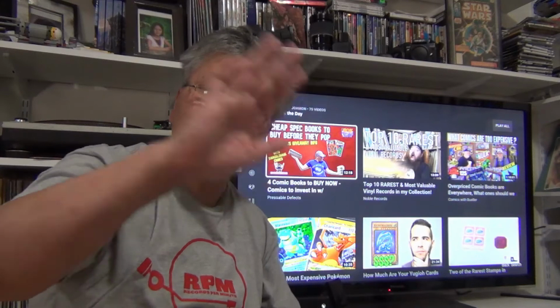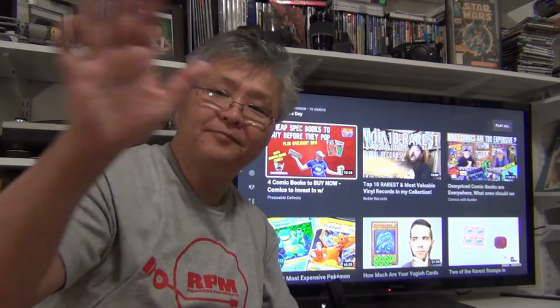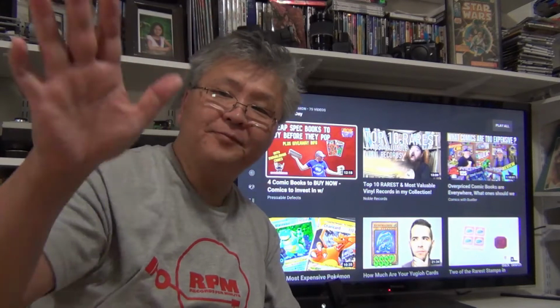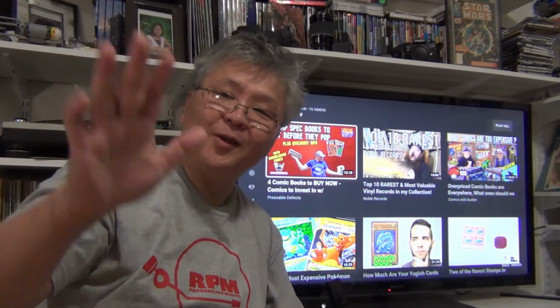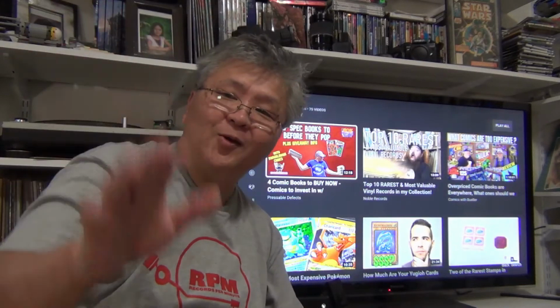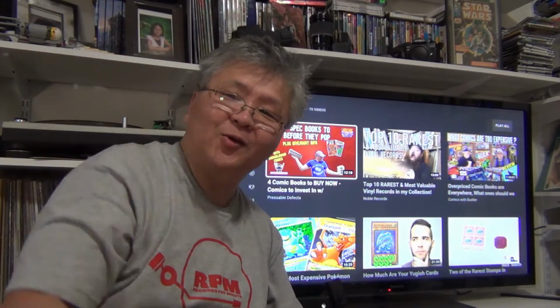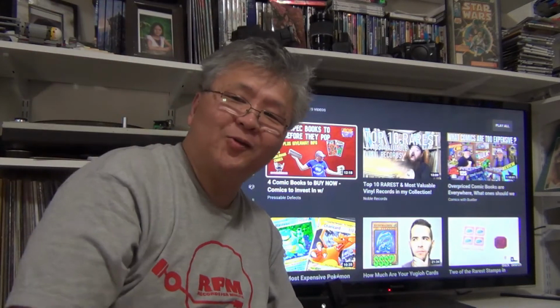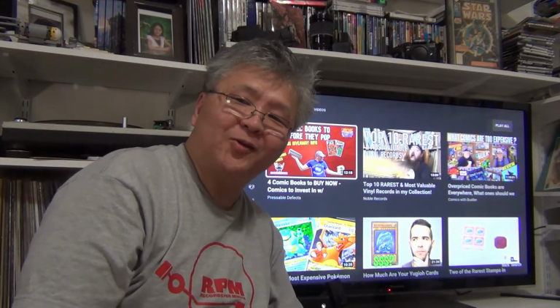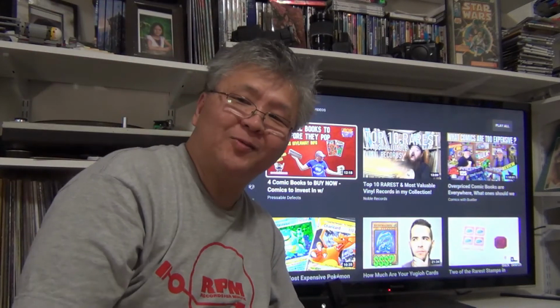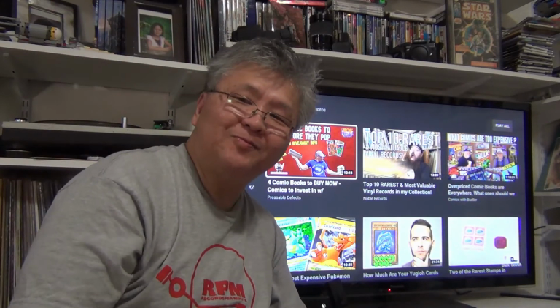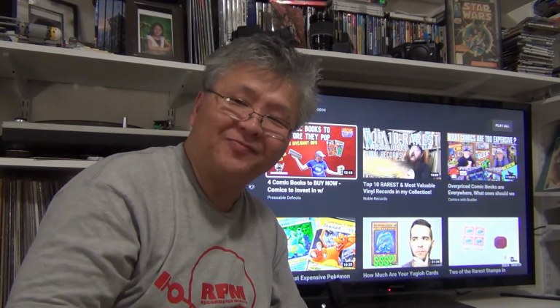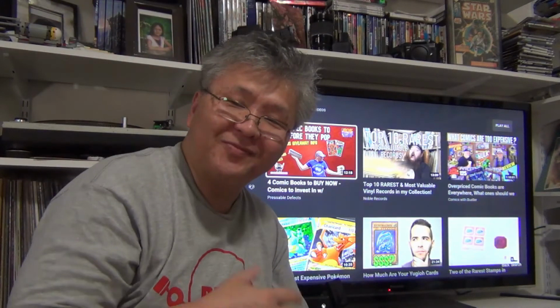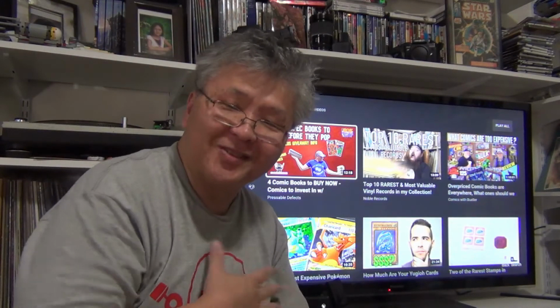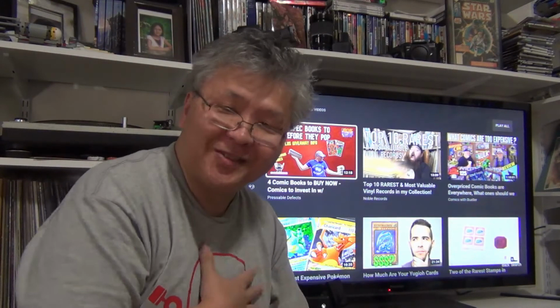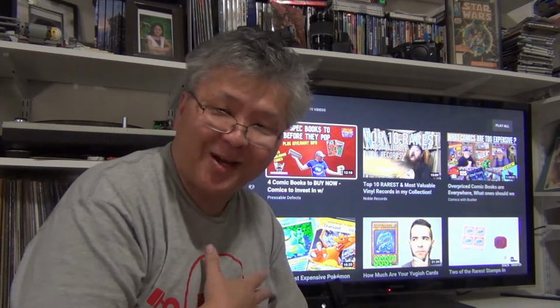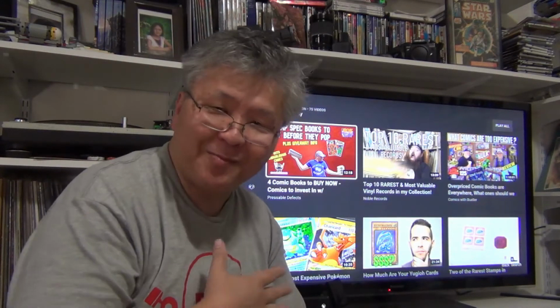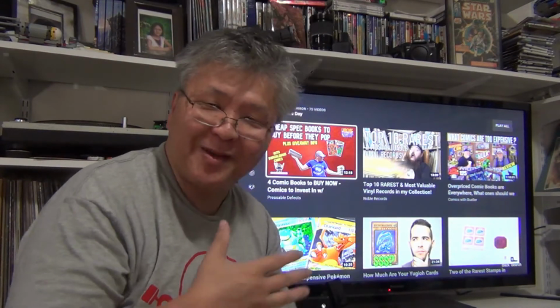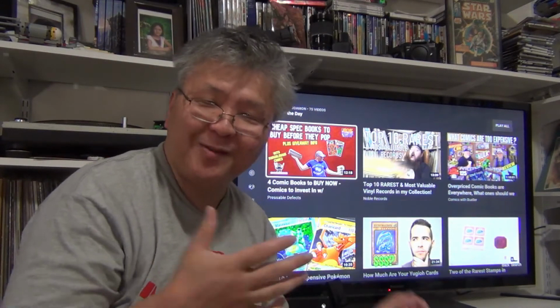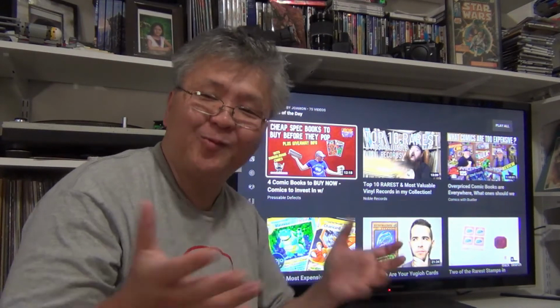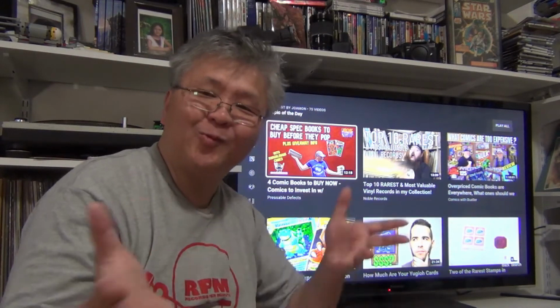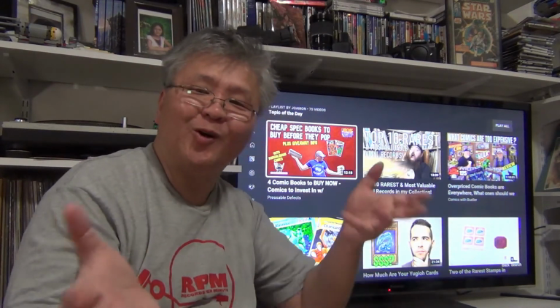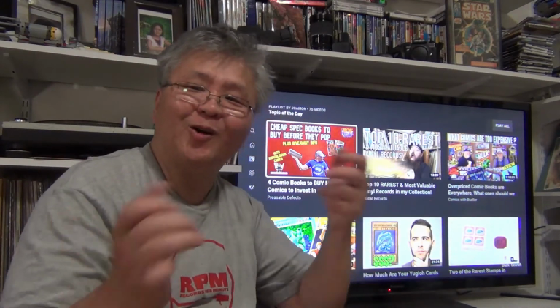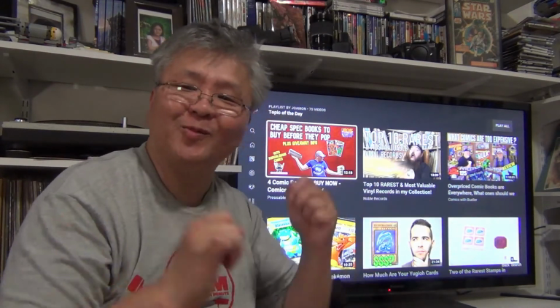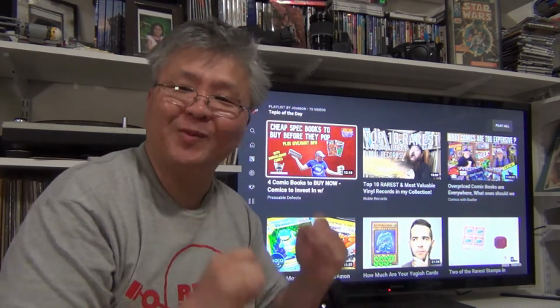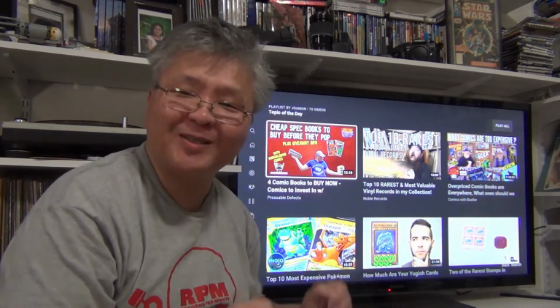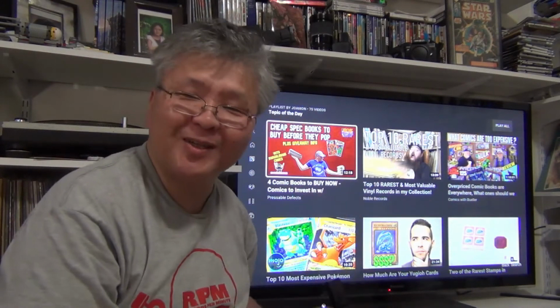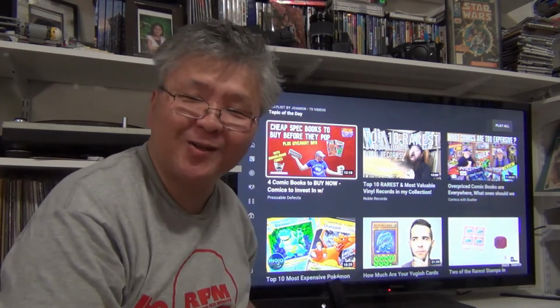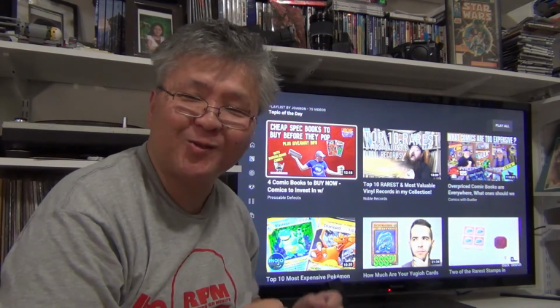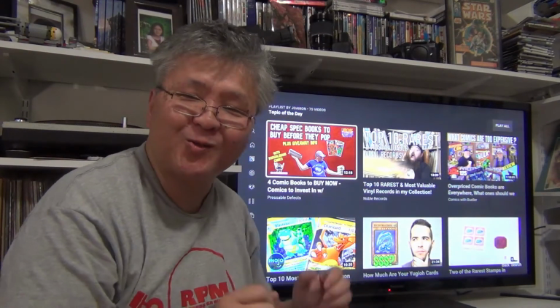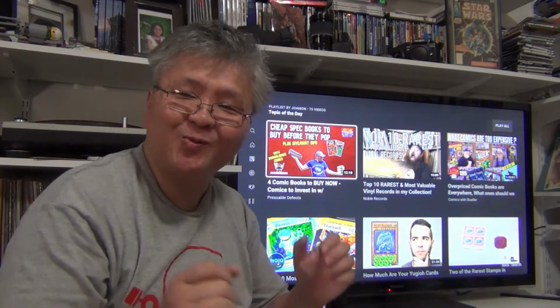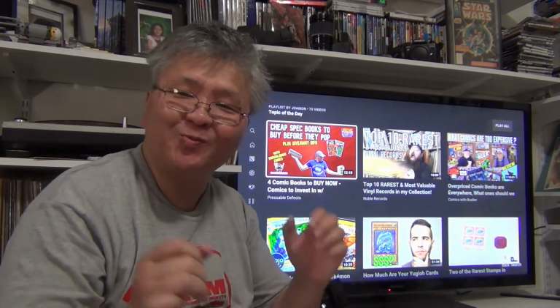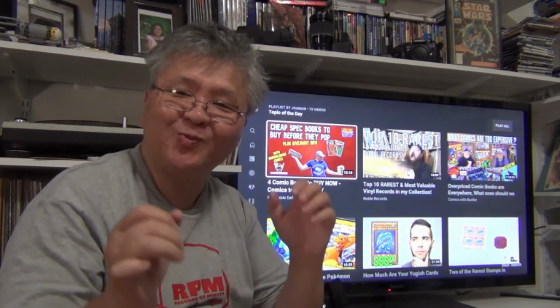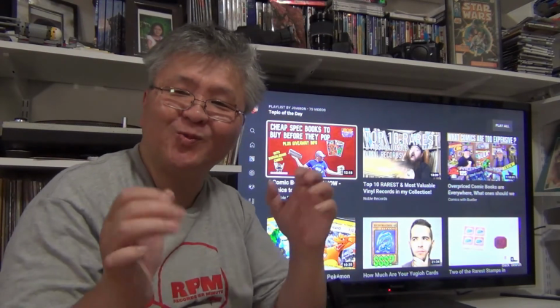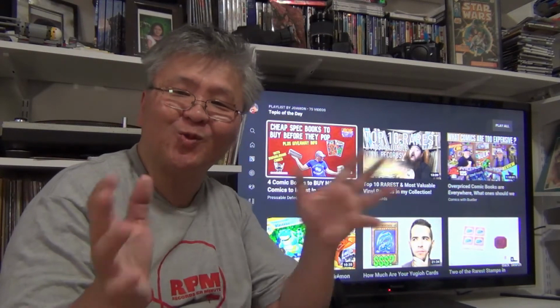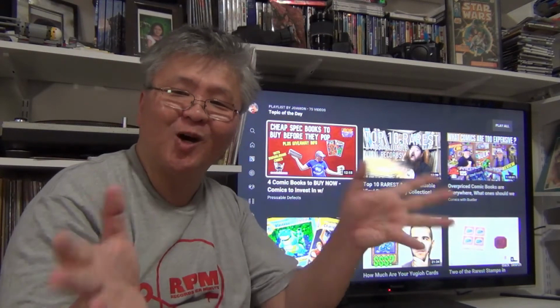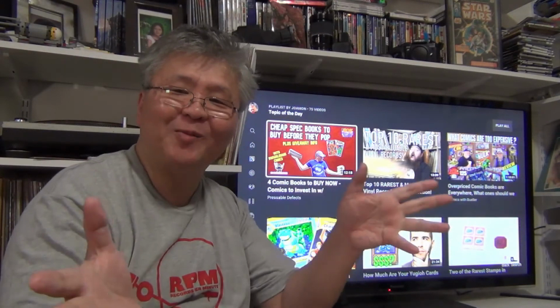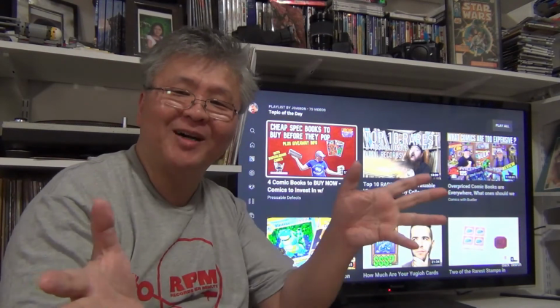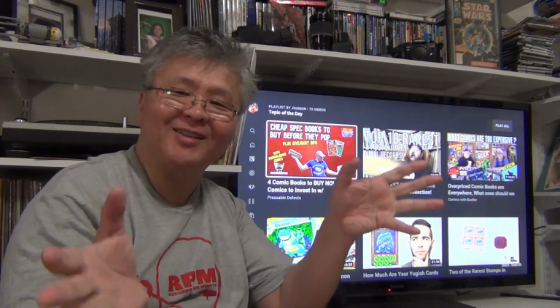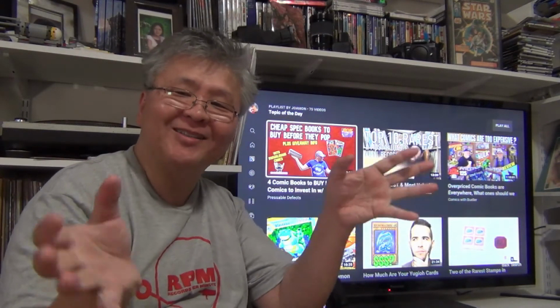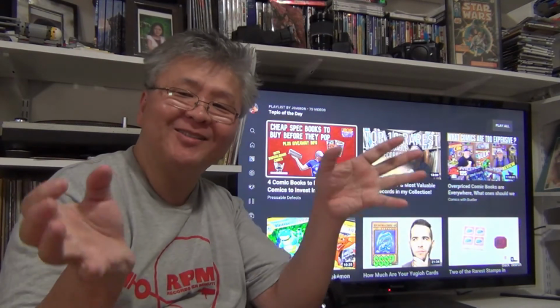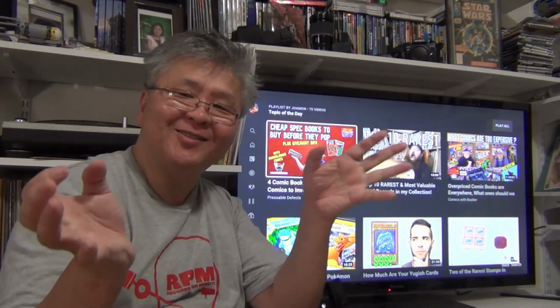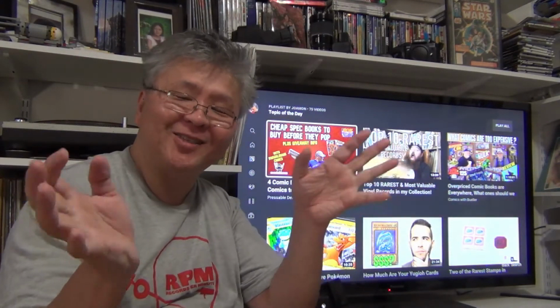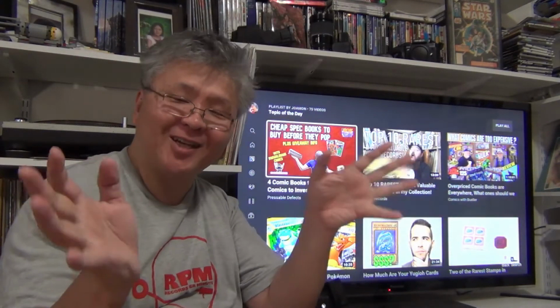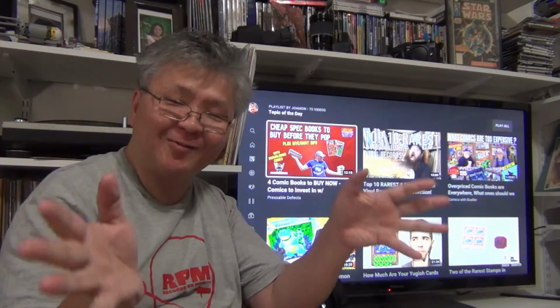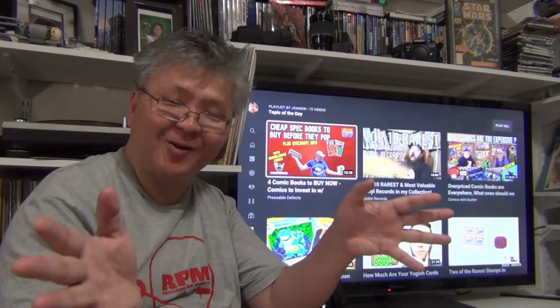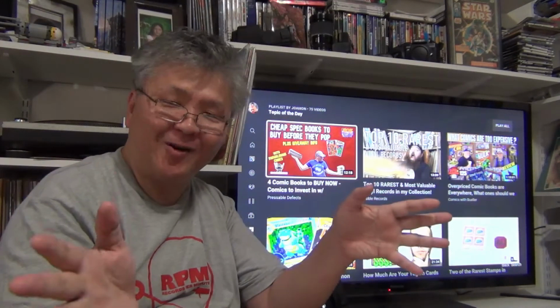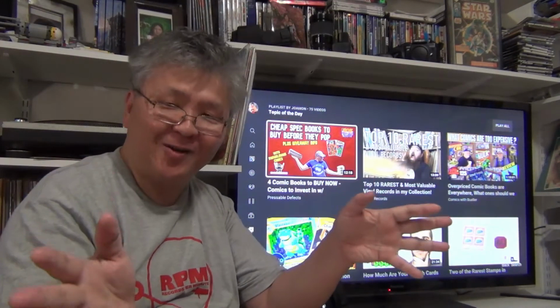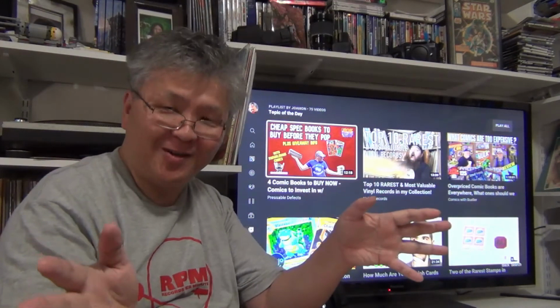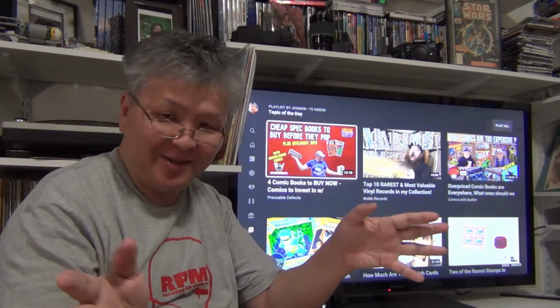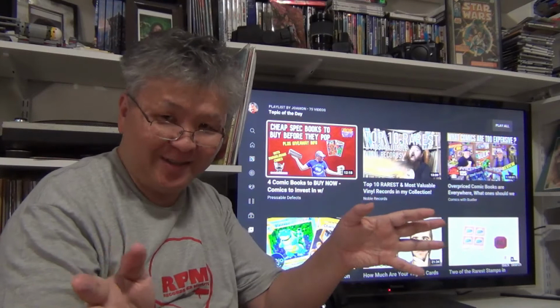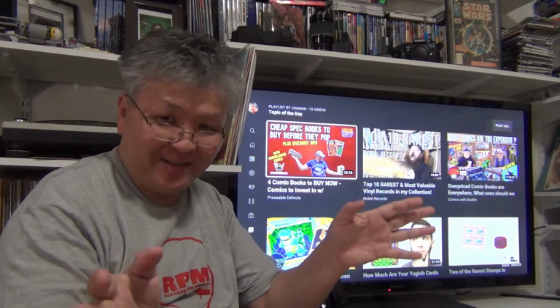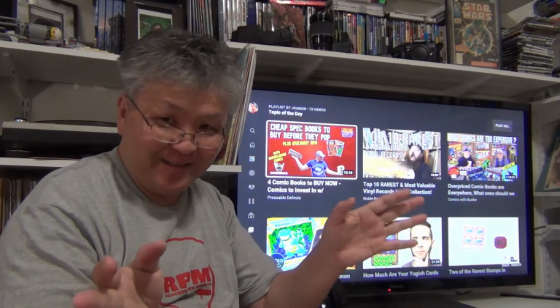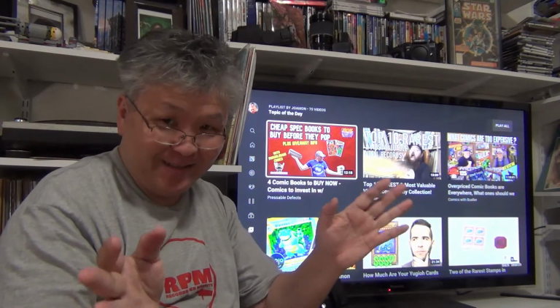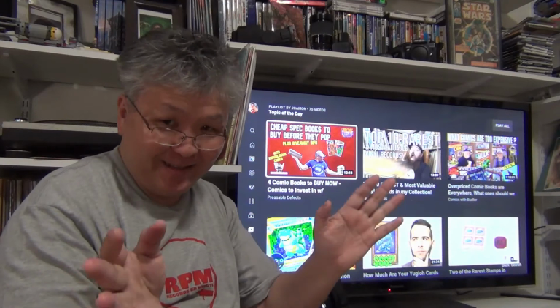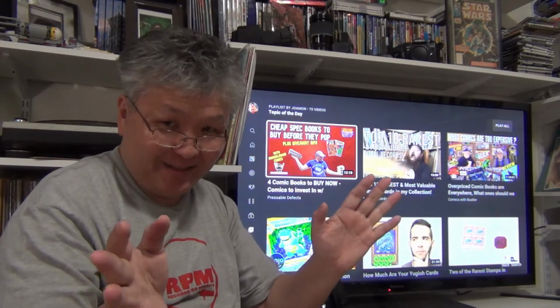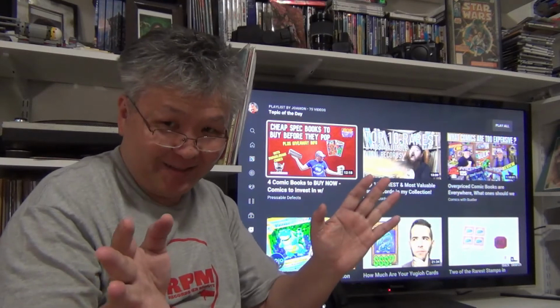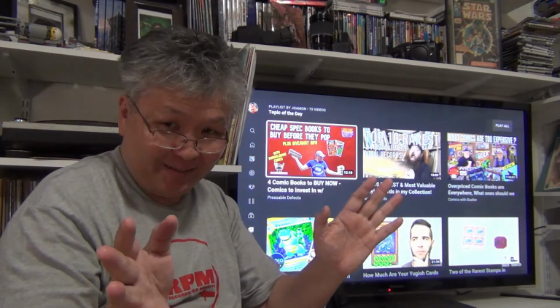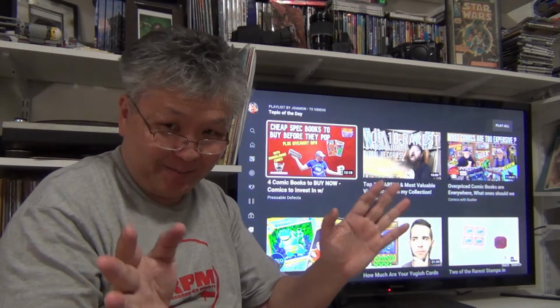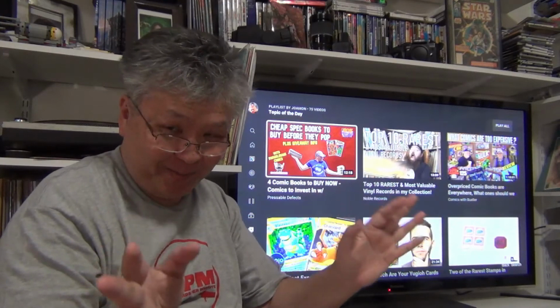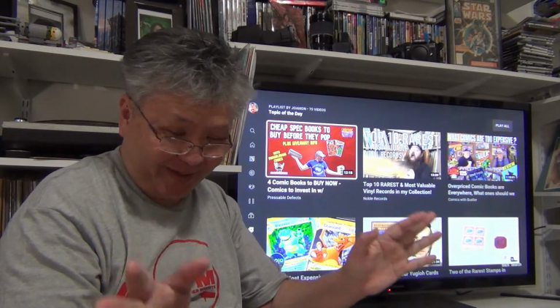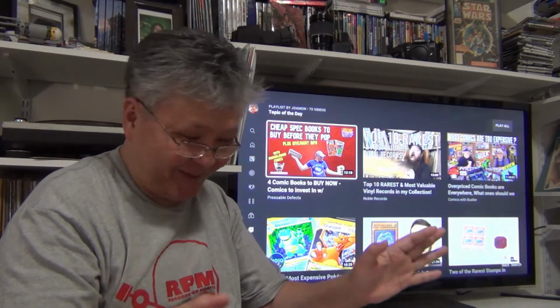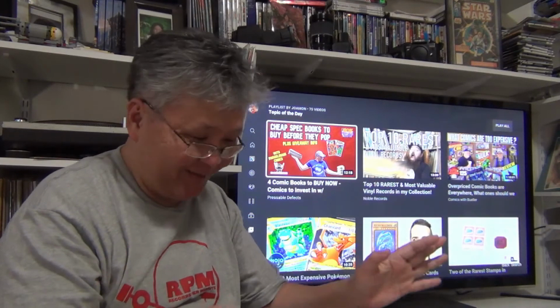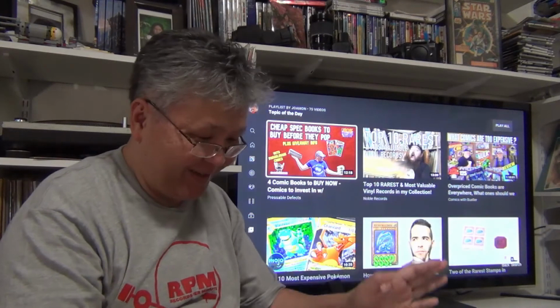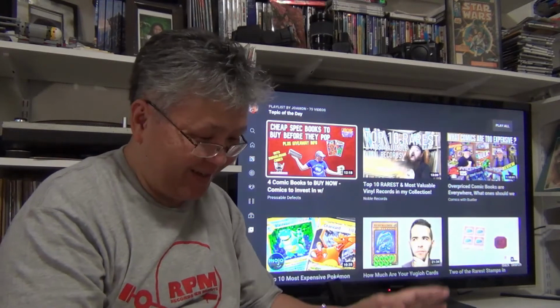Hello YouTube, this is Nam Man. Welcome to my channel, Dramon. Jack of all, master of none.